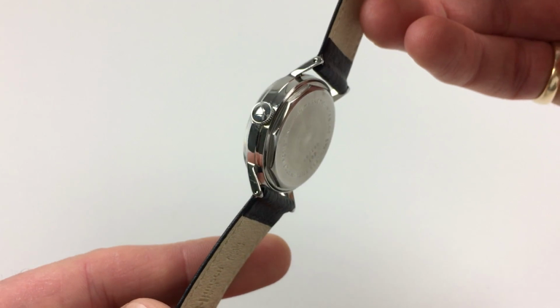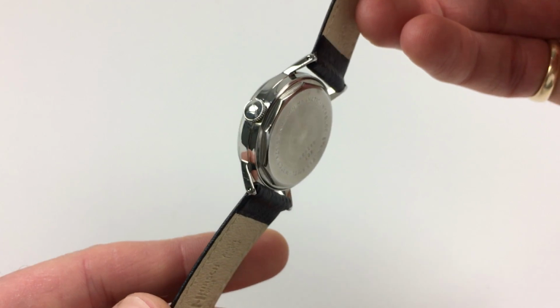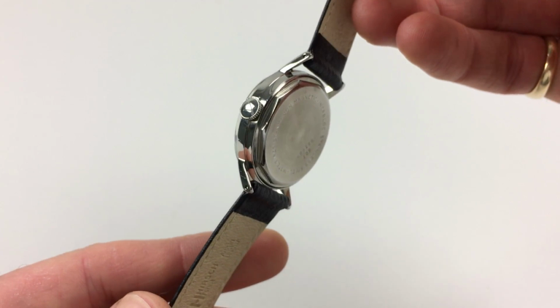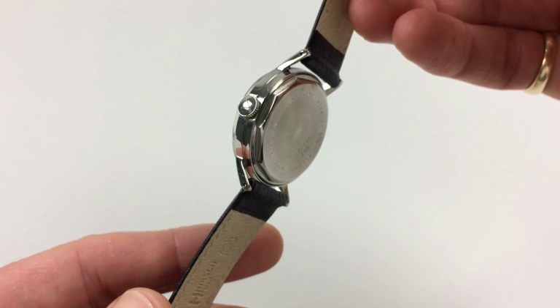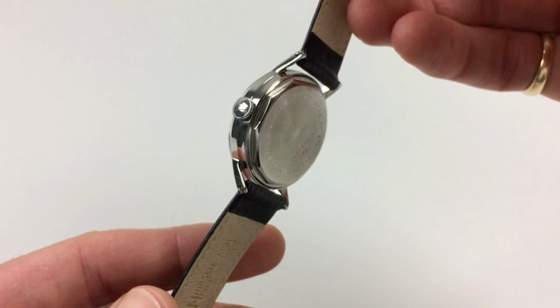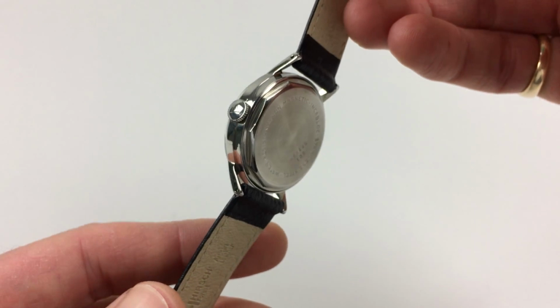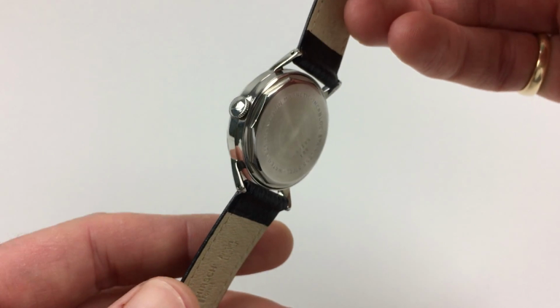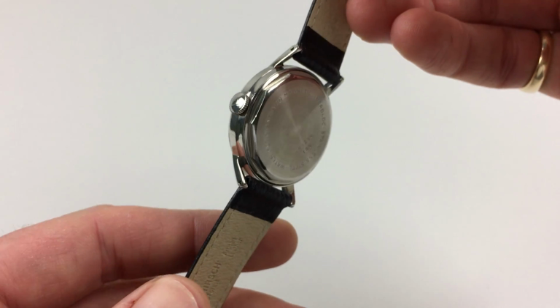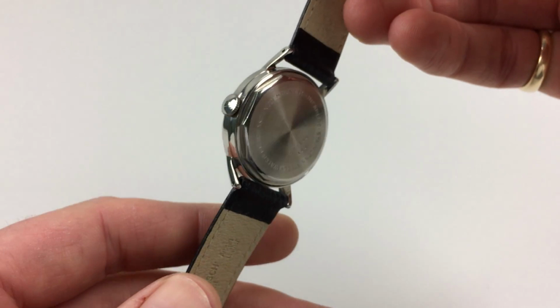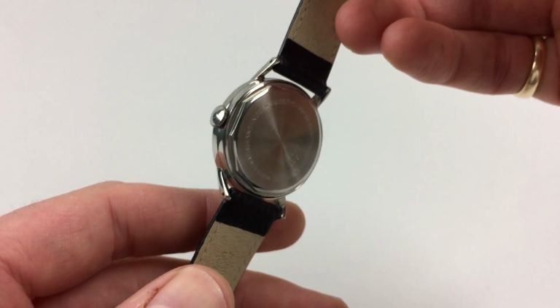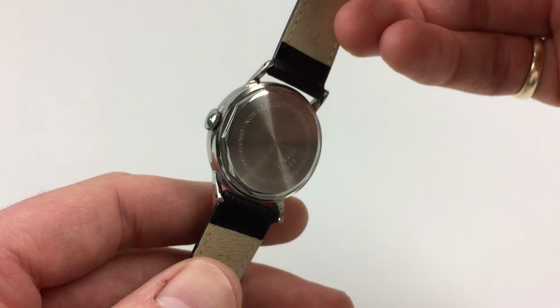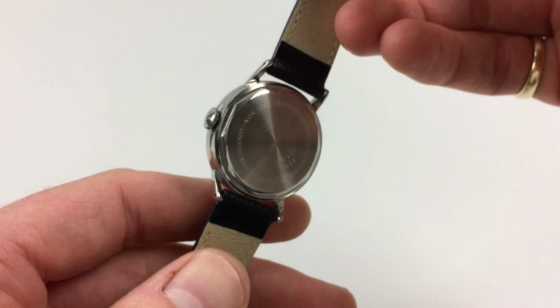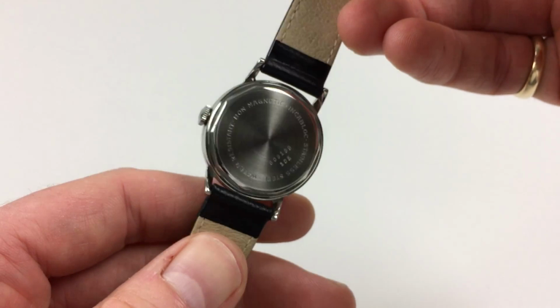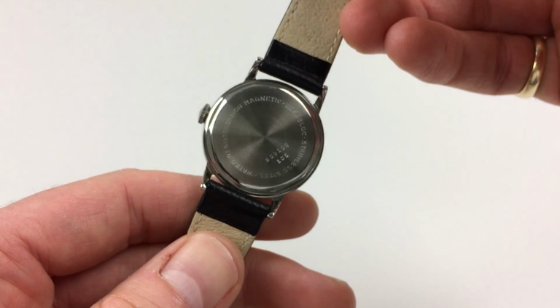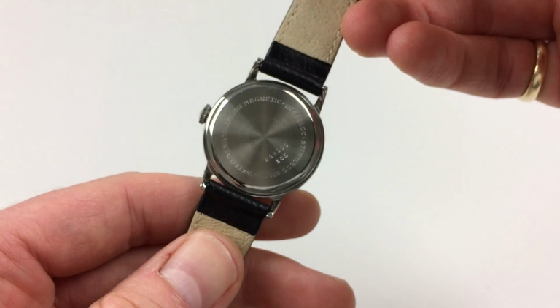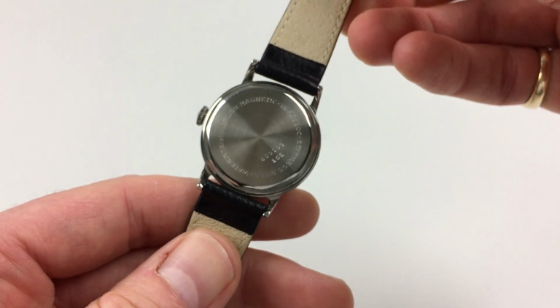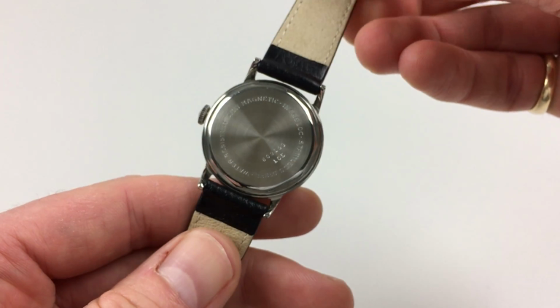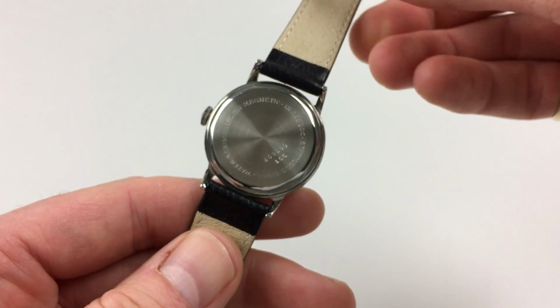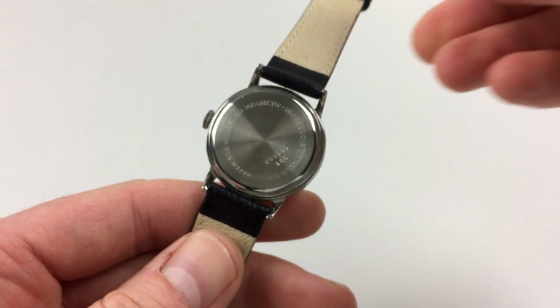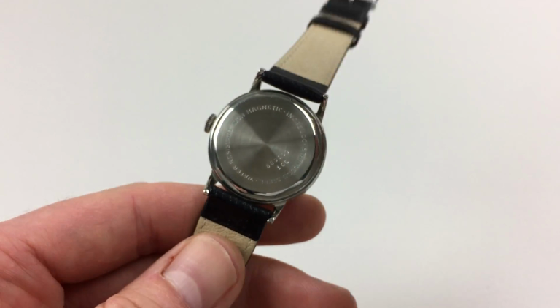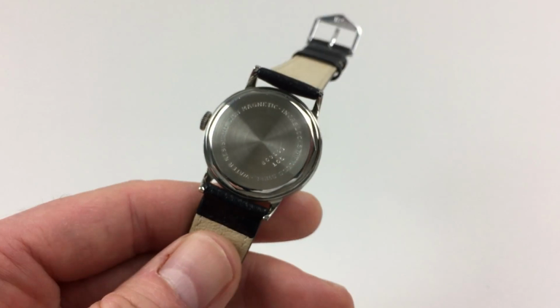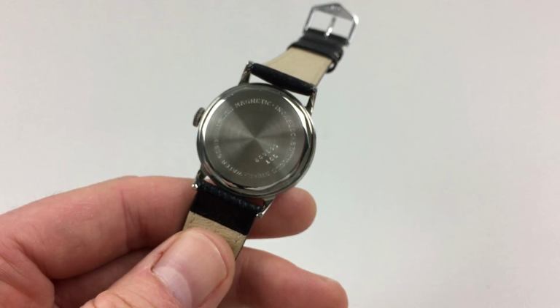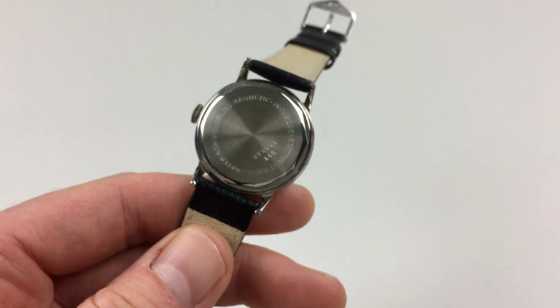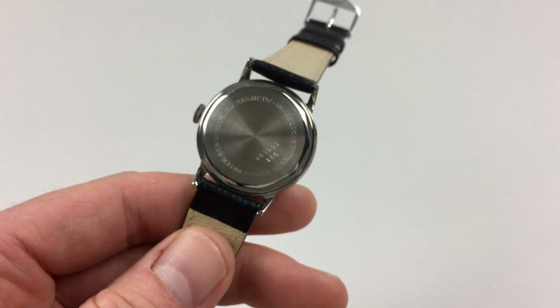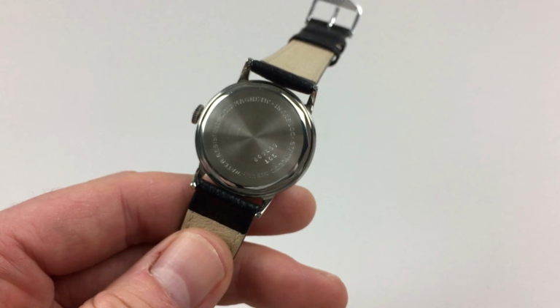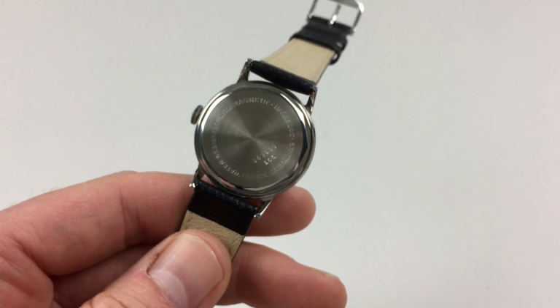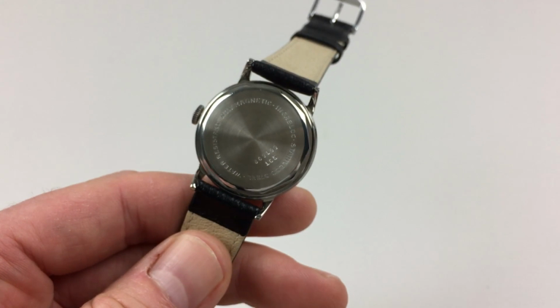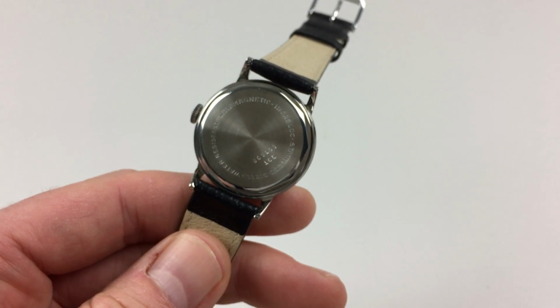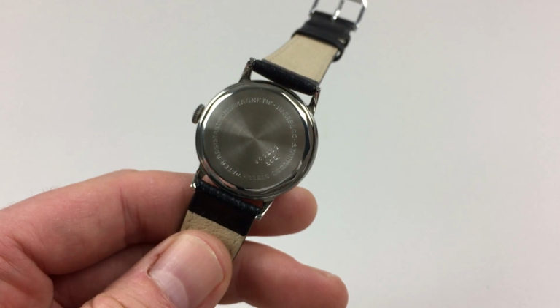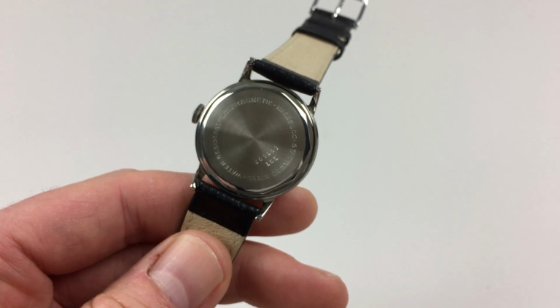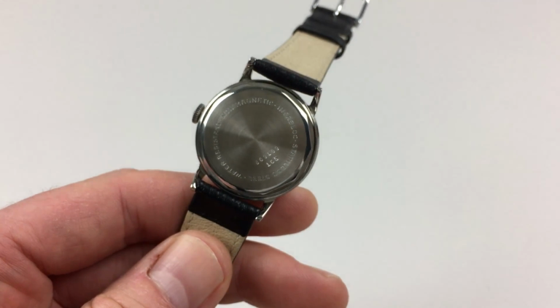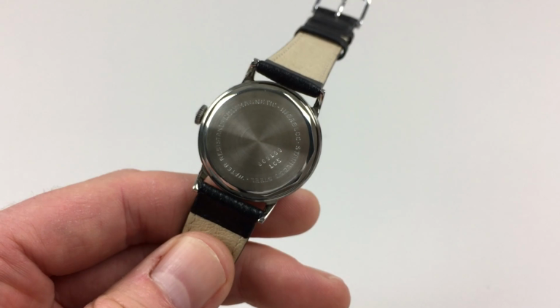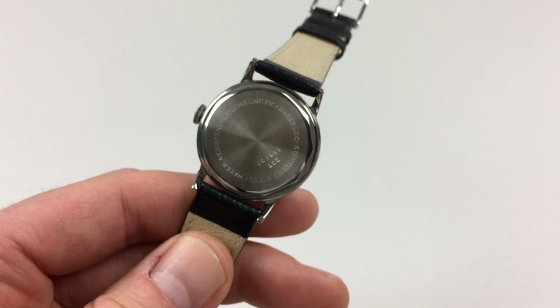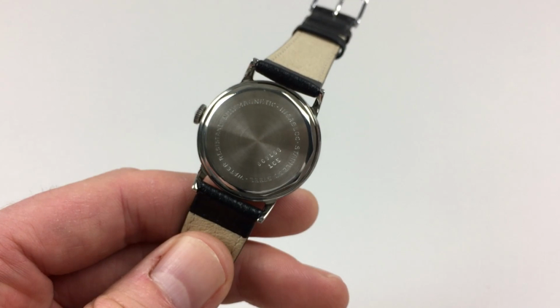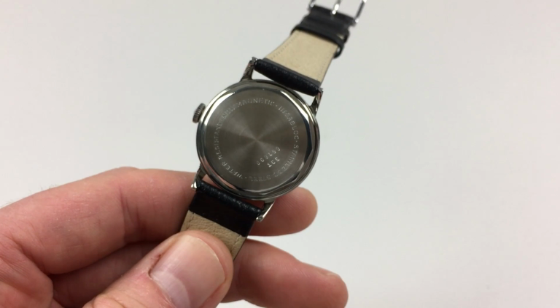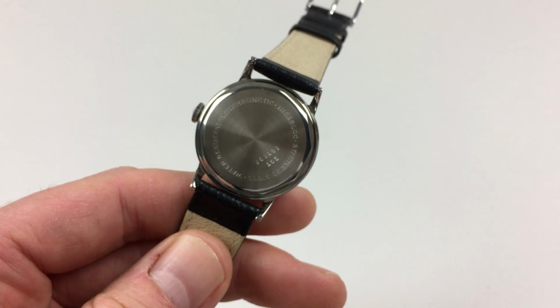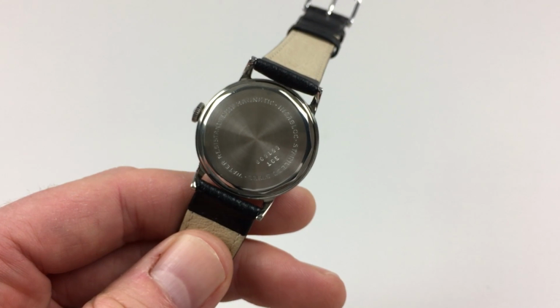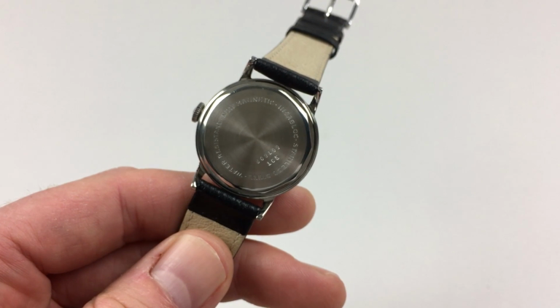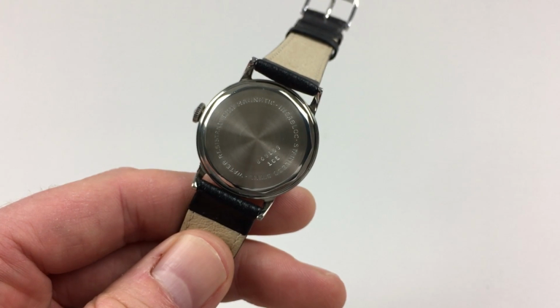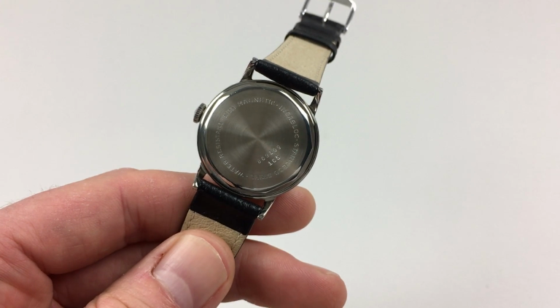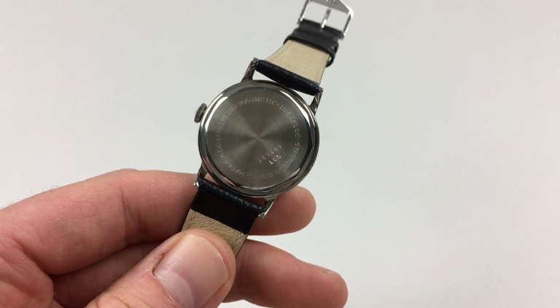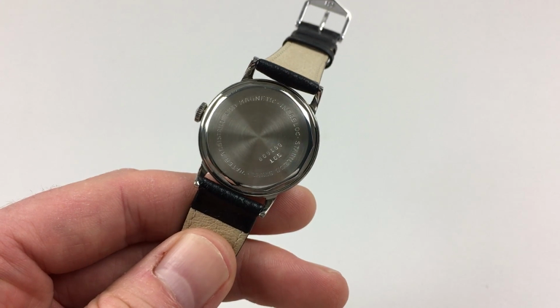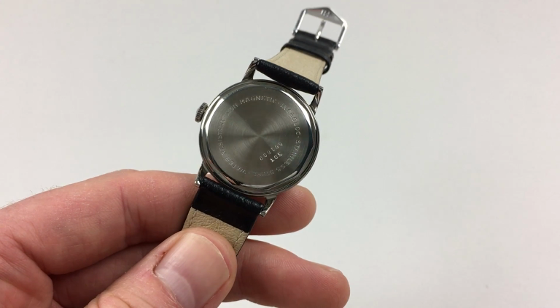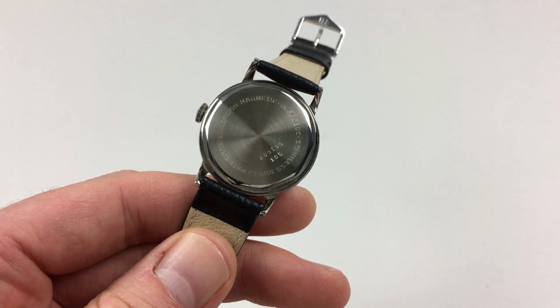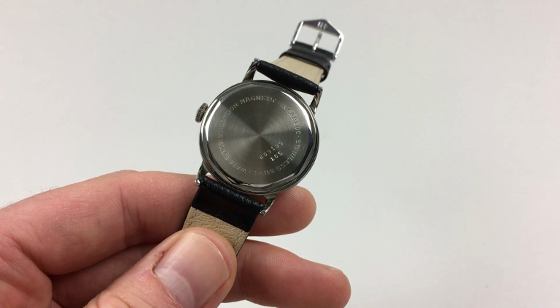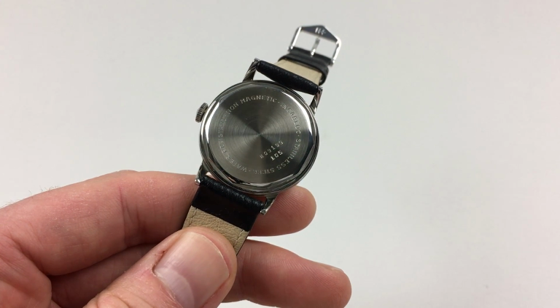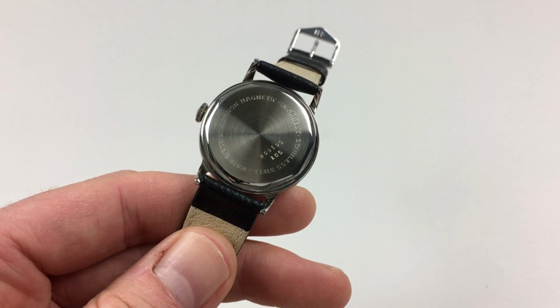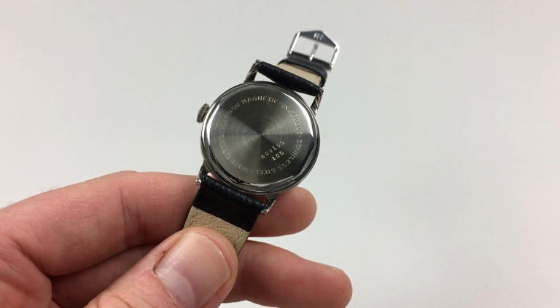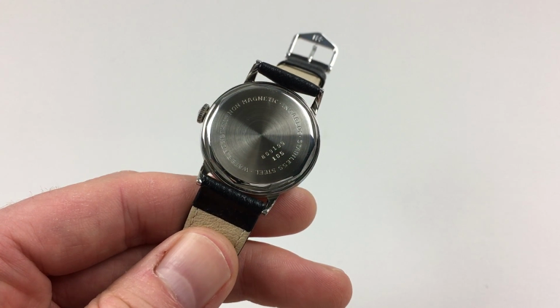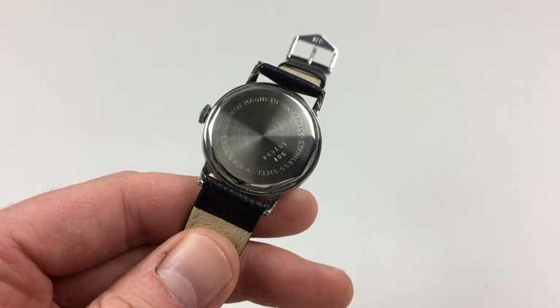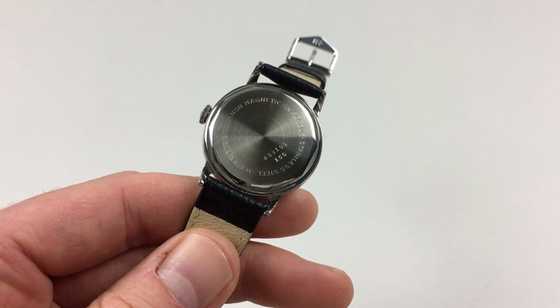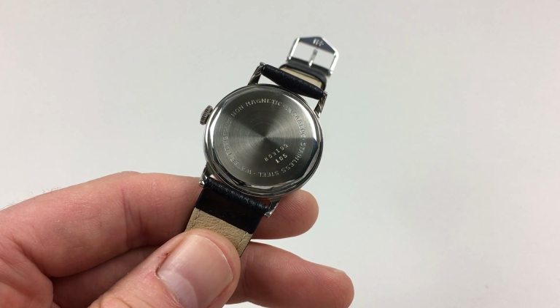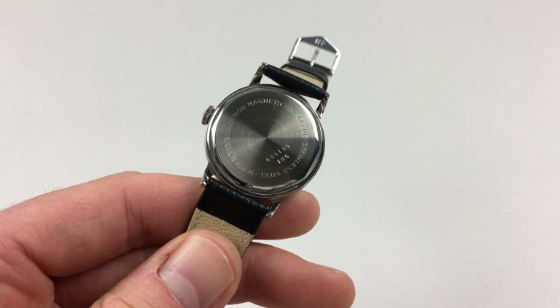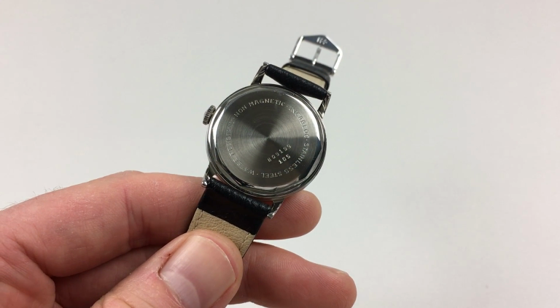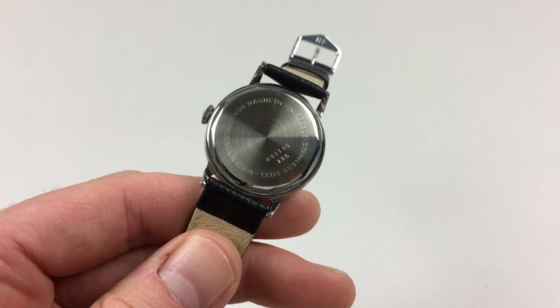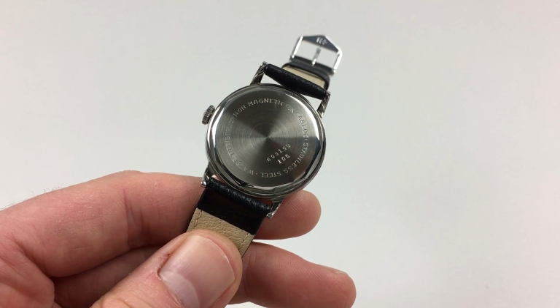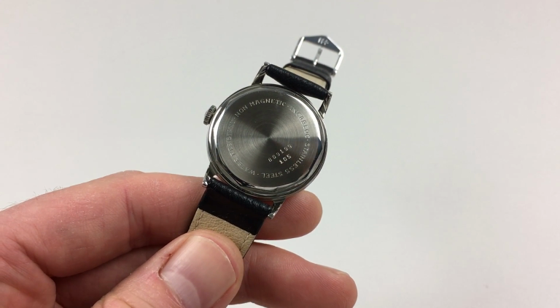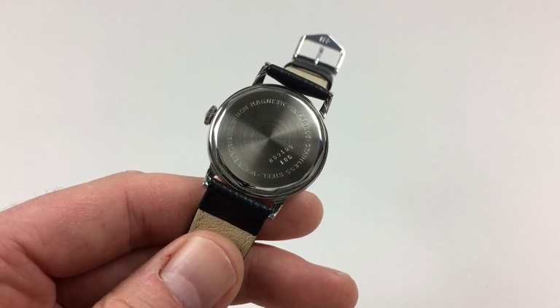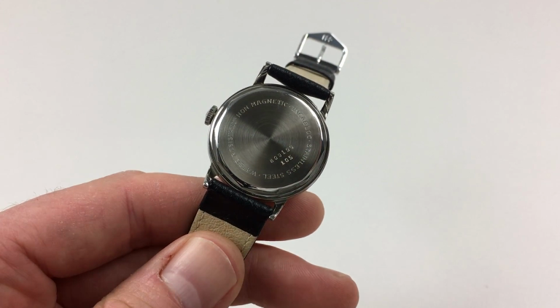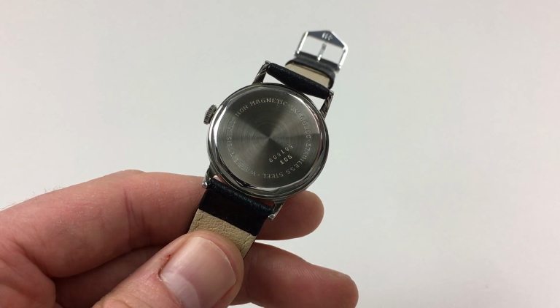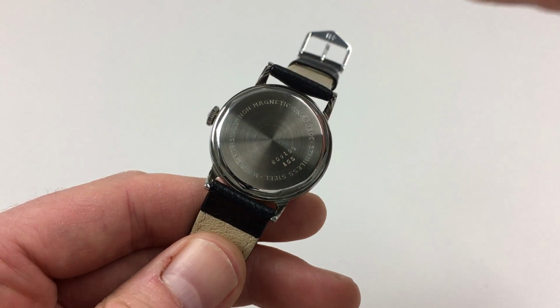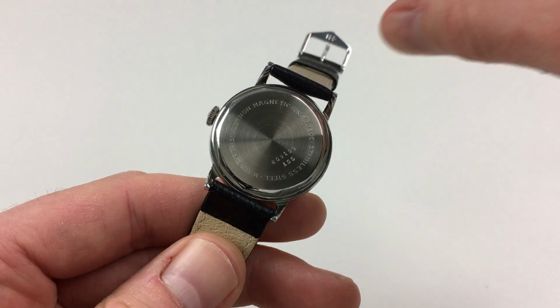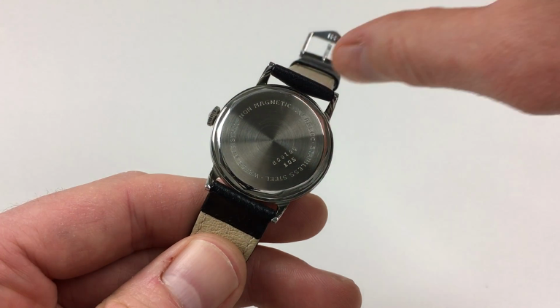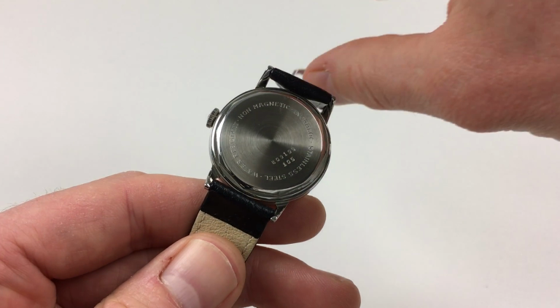As I turn the watch to the back, you'll see there's a screw down back which shows the watch's numbering and some detailing.